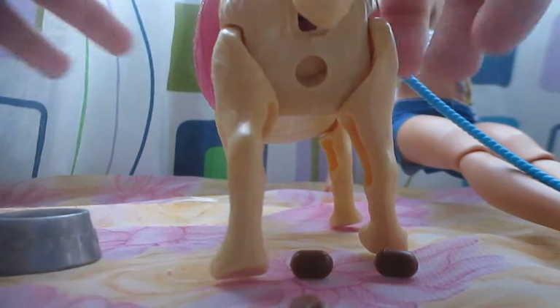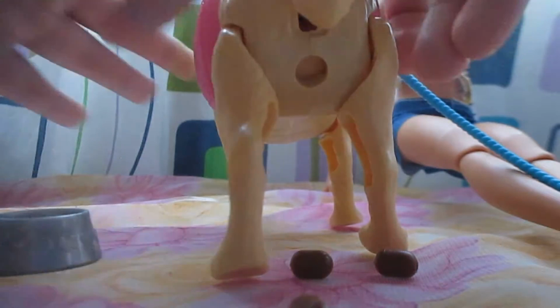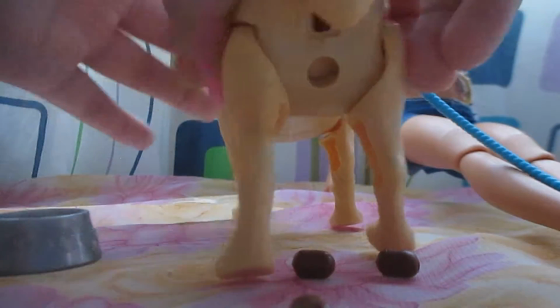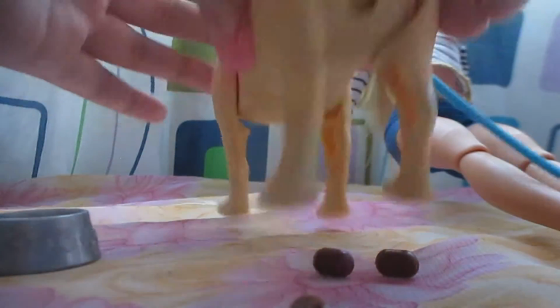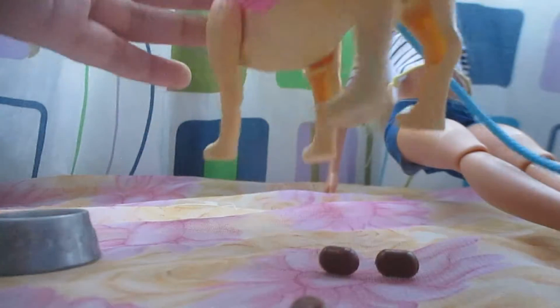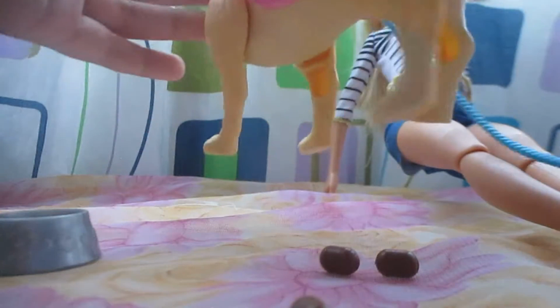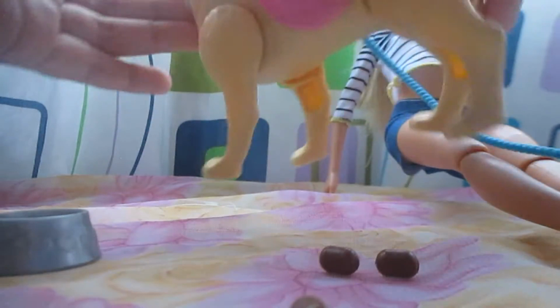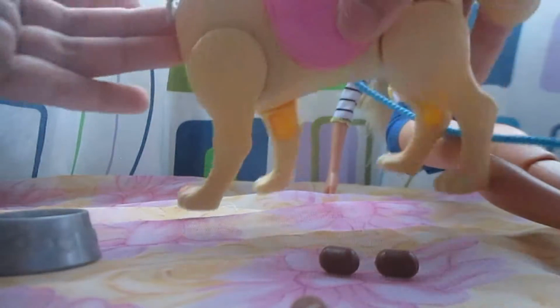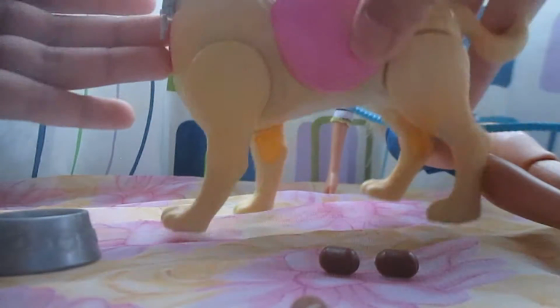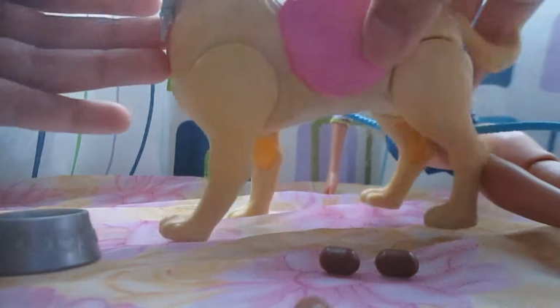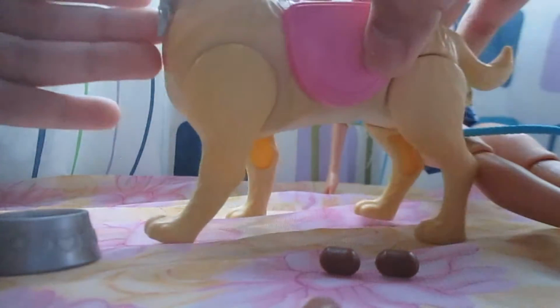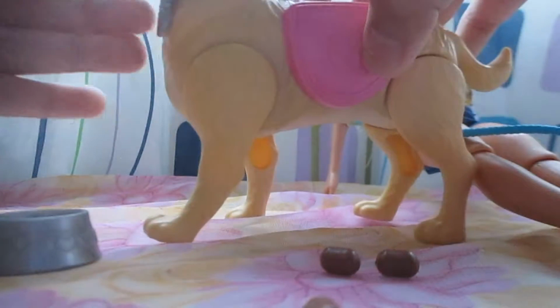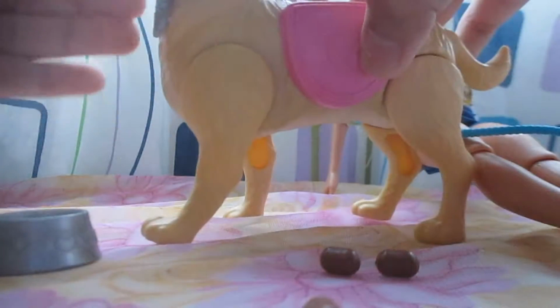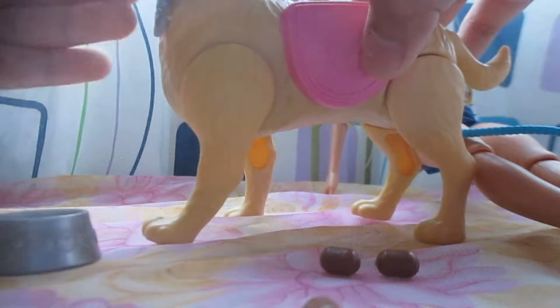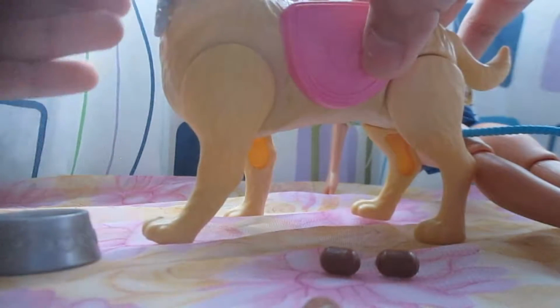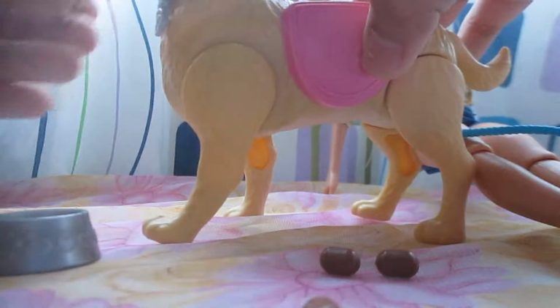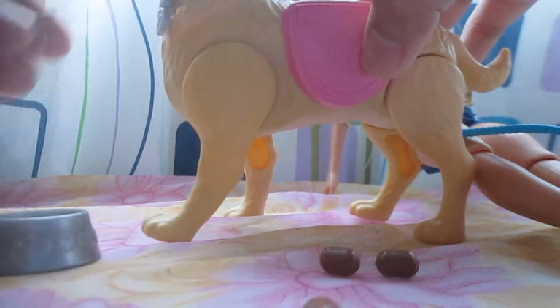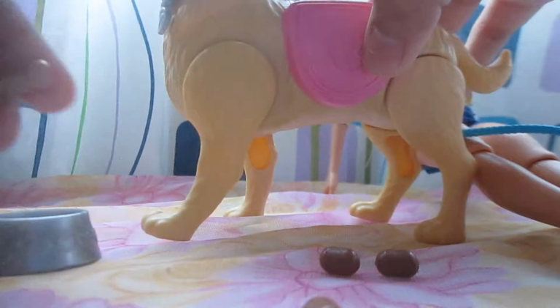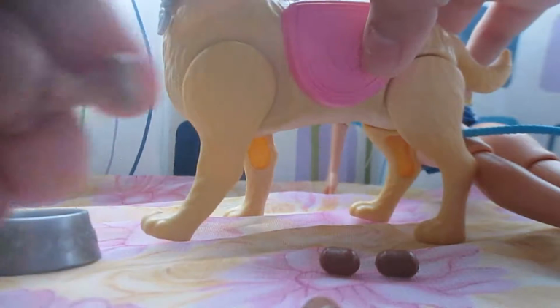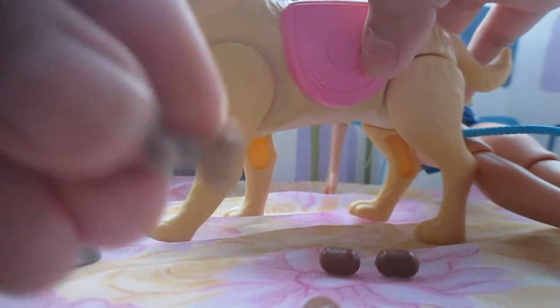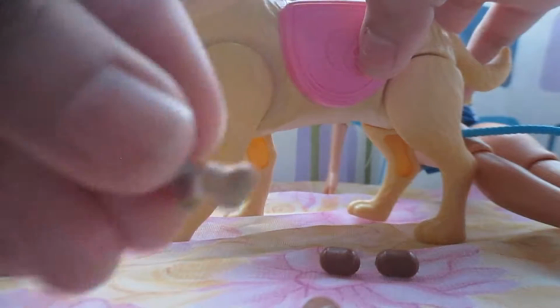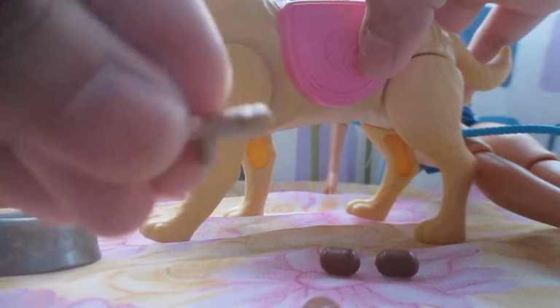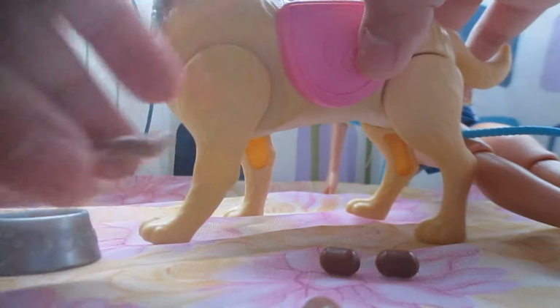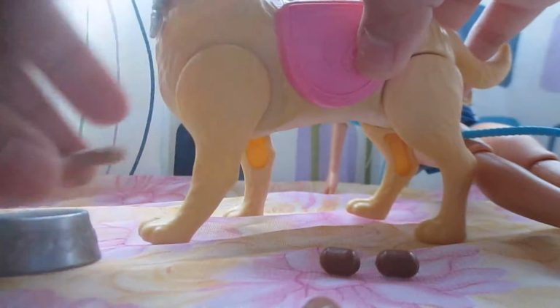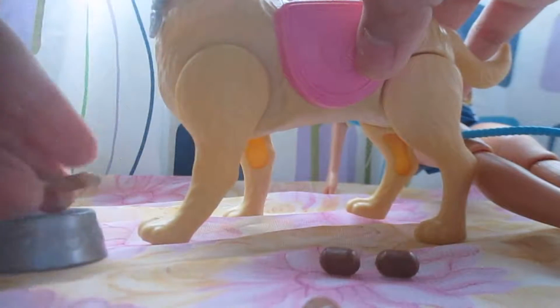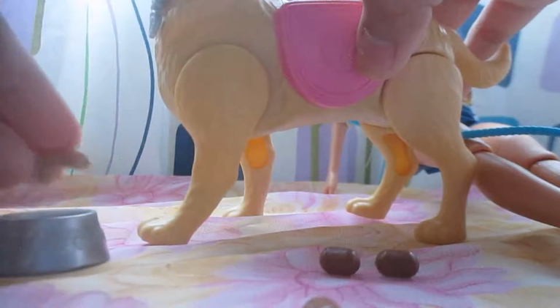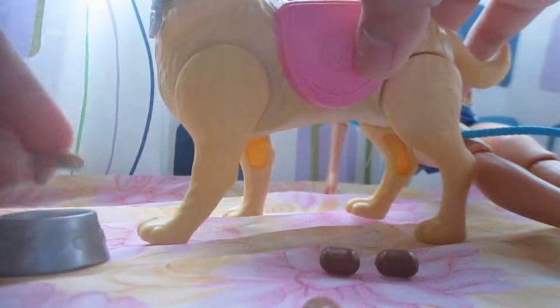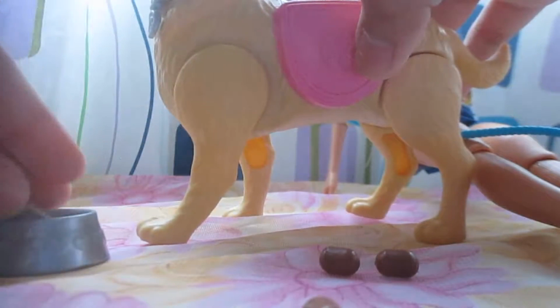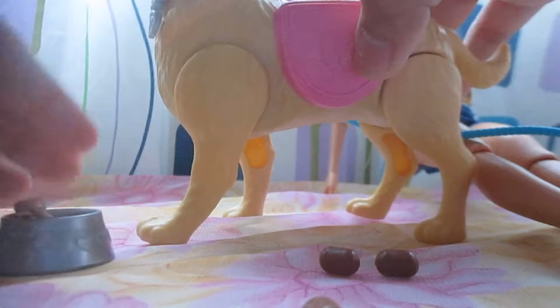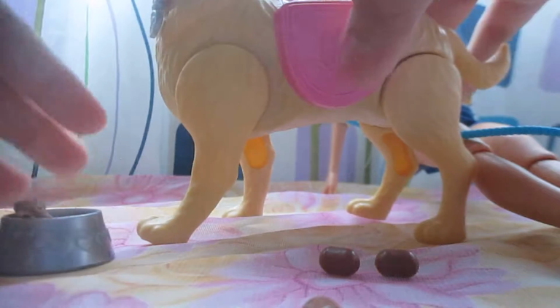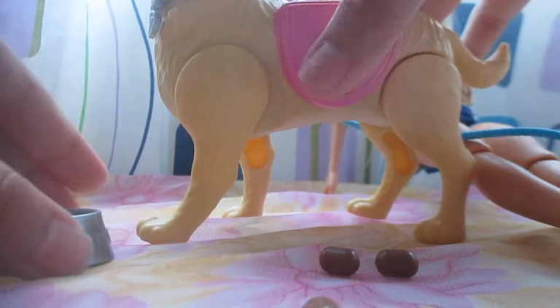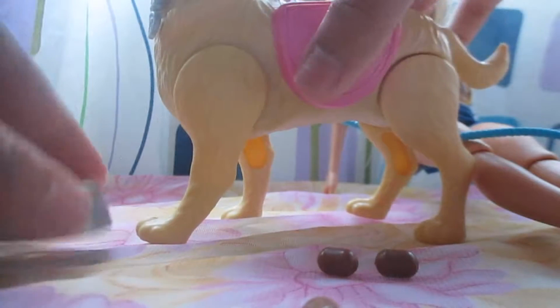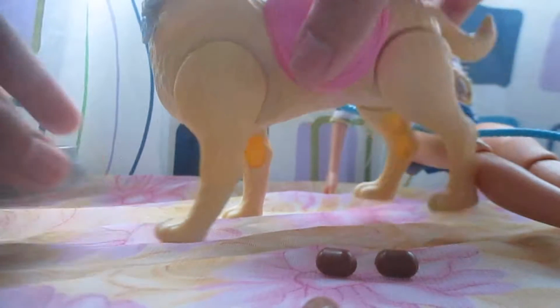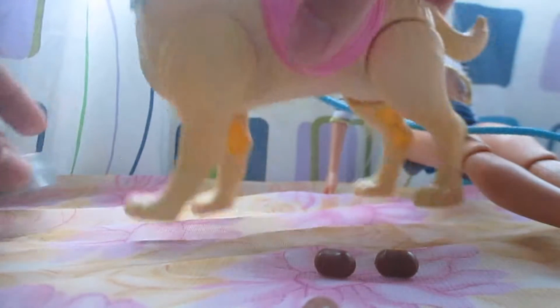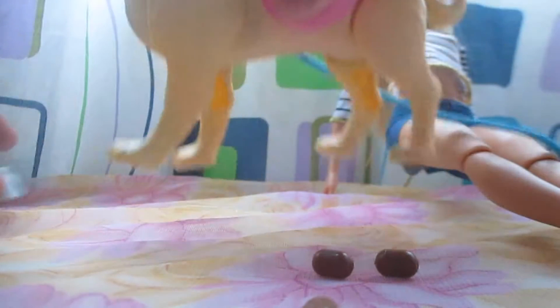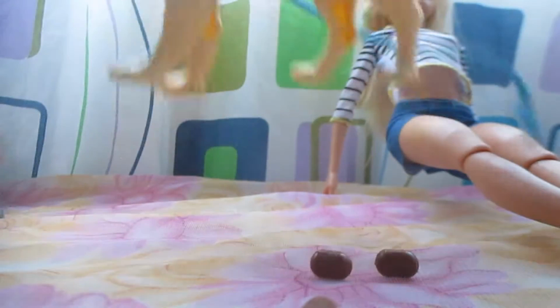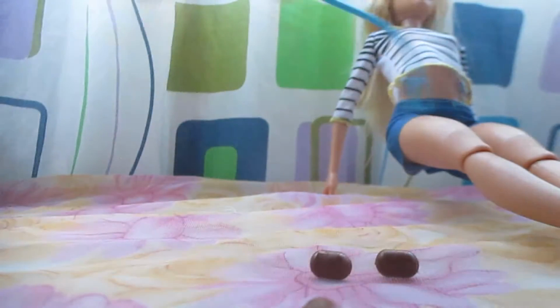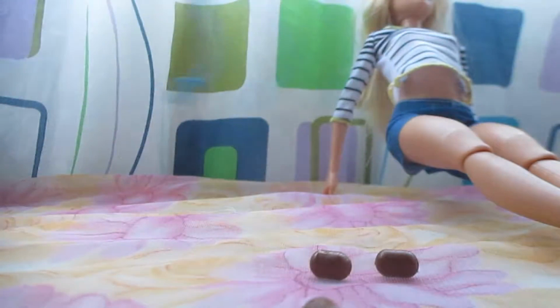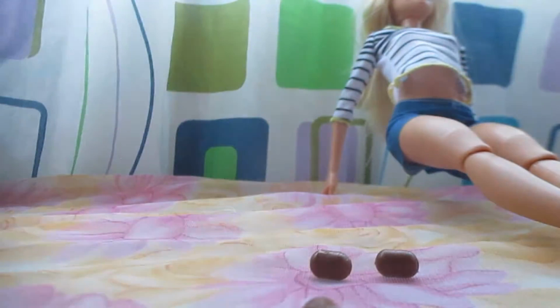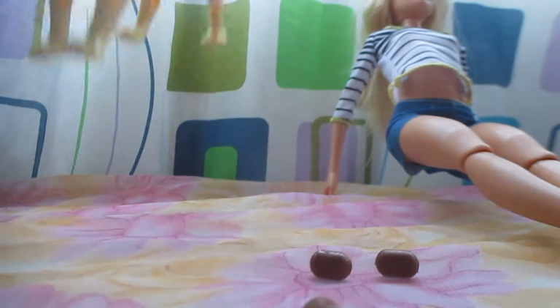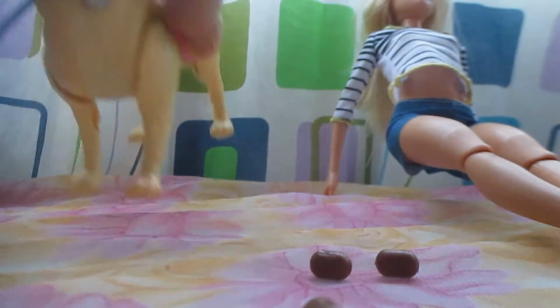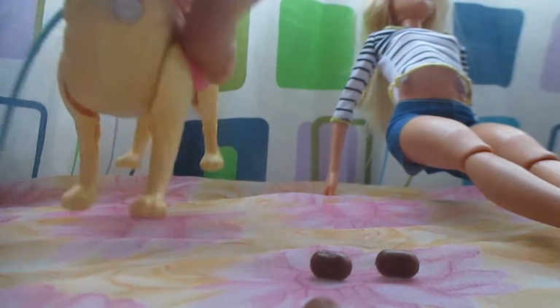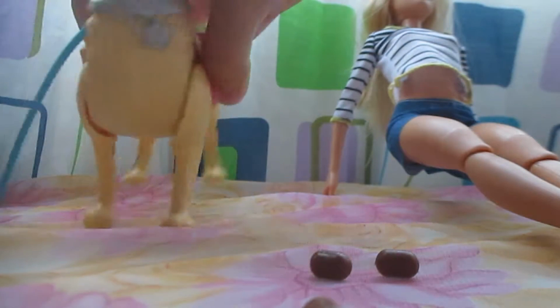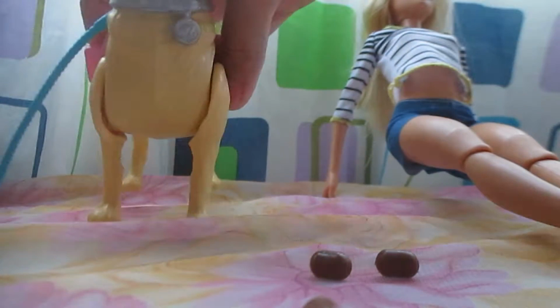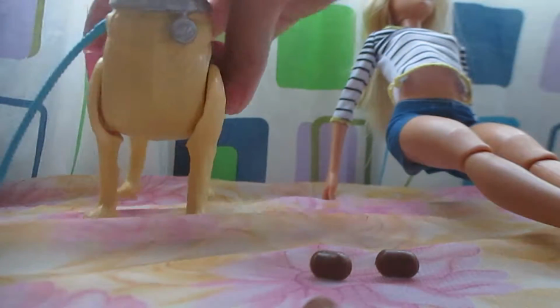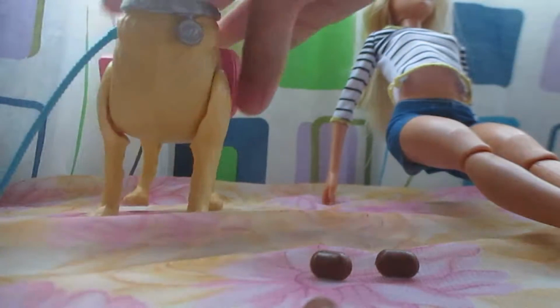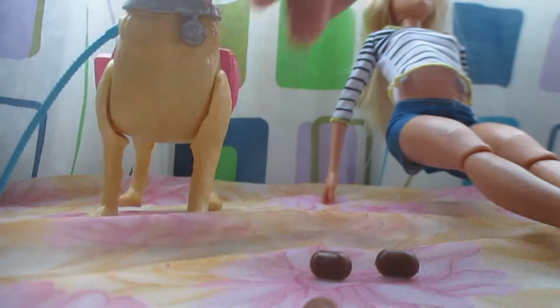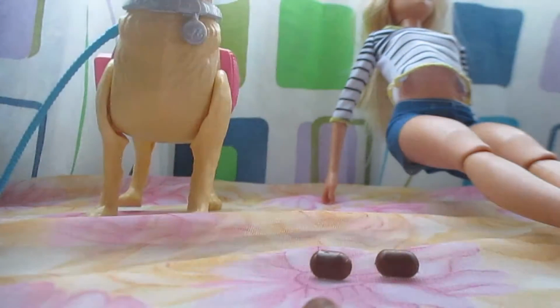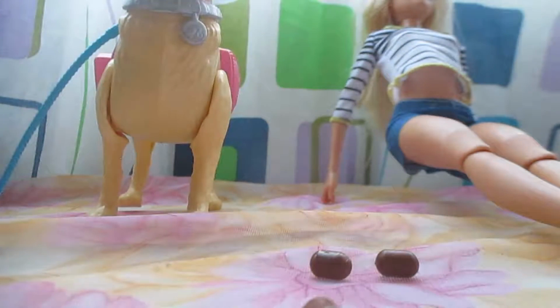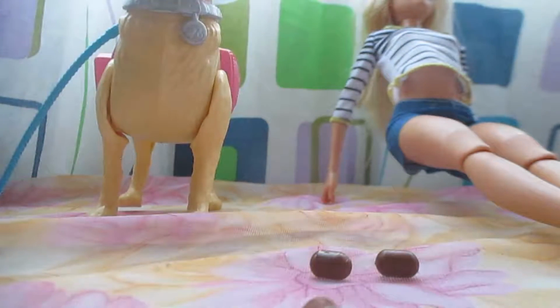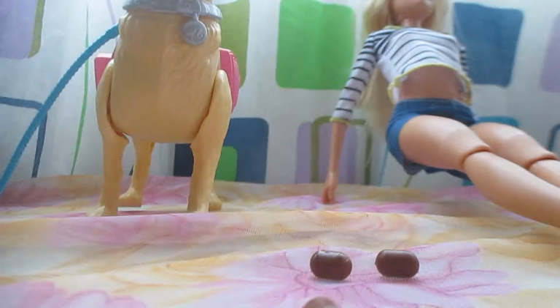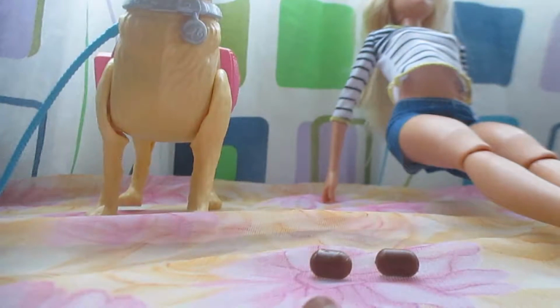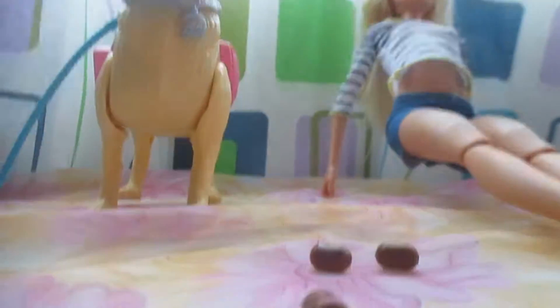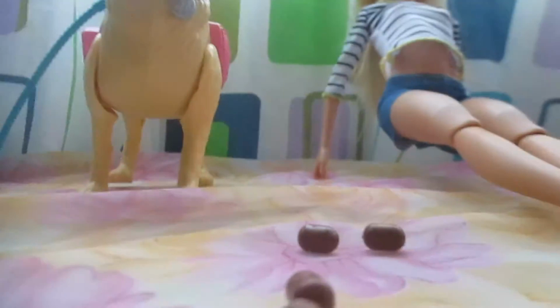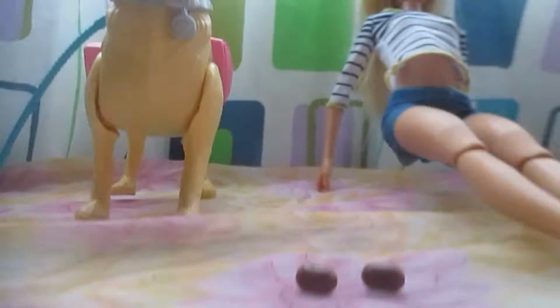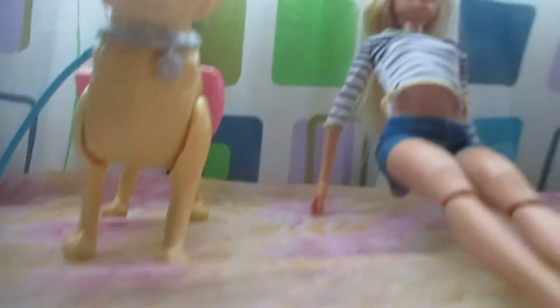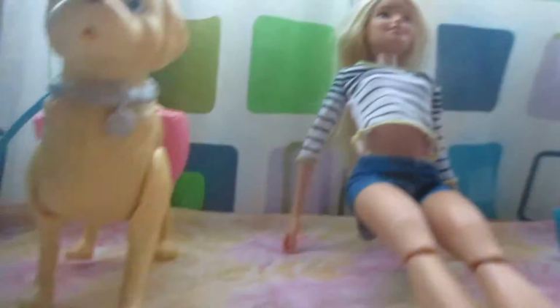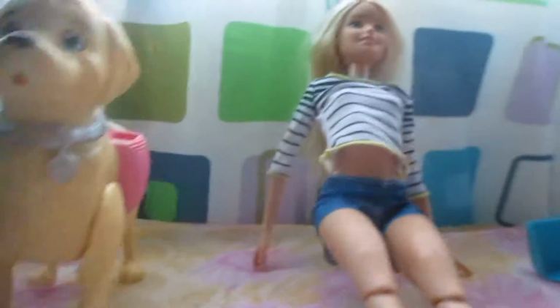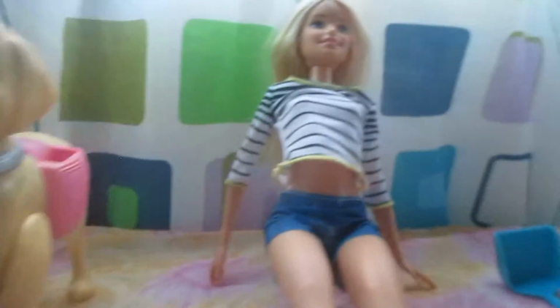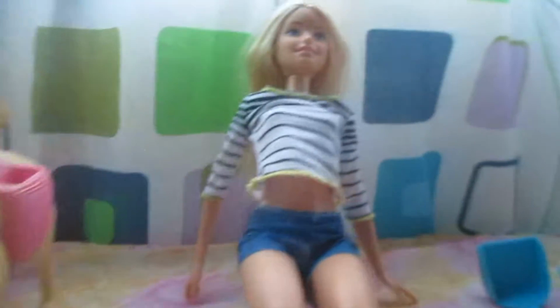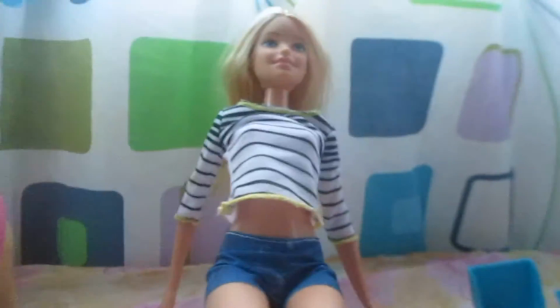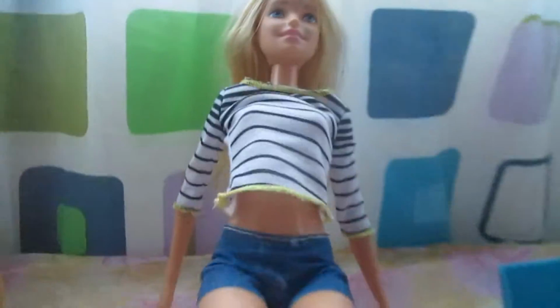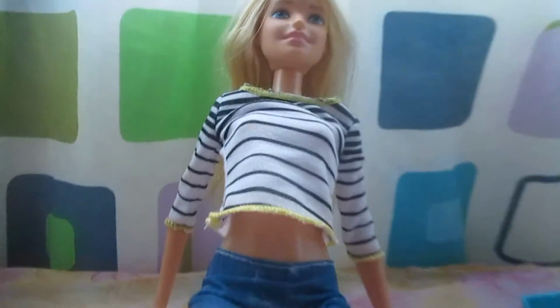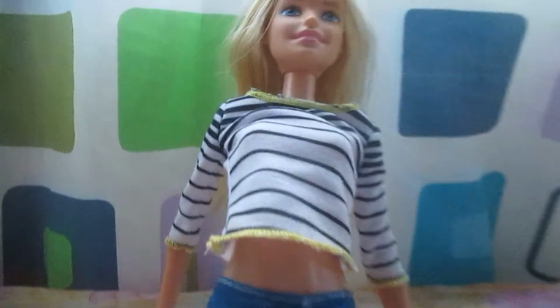Let's put the dog food in. Let's go to the dog.